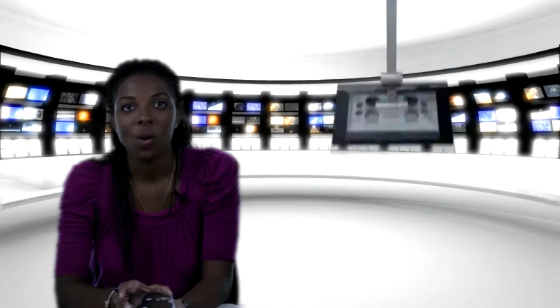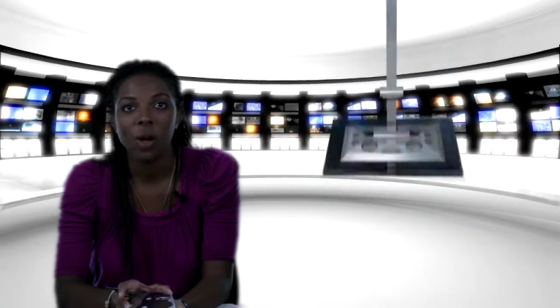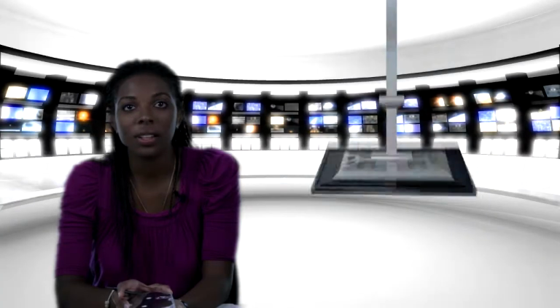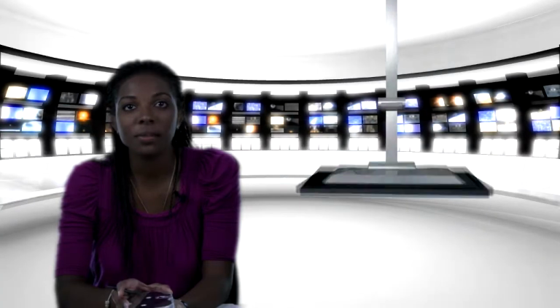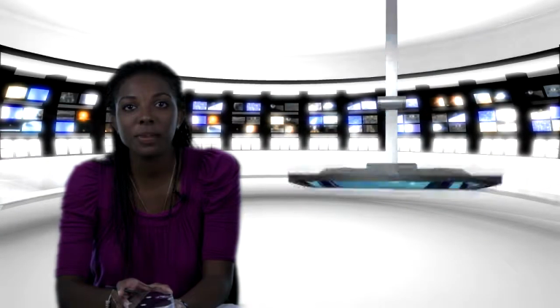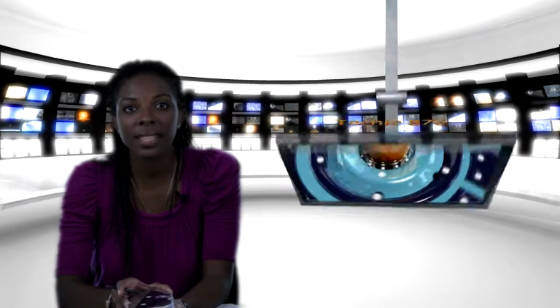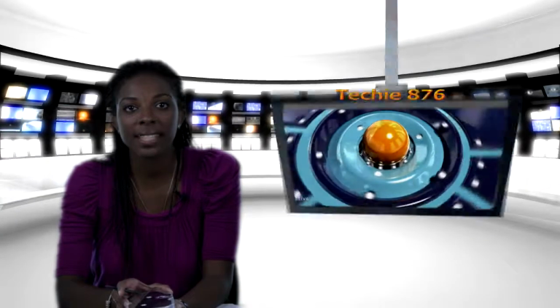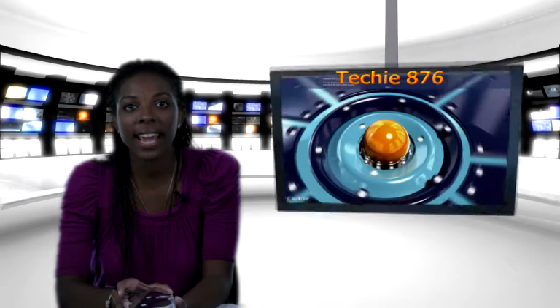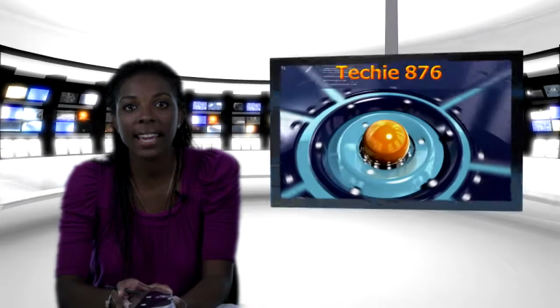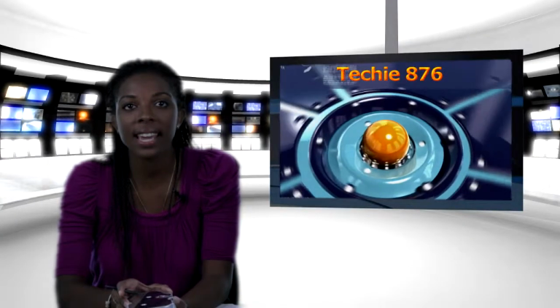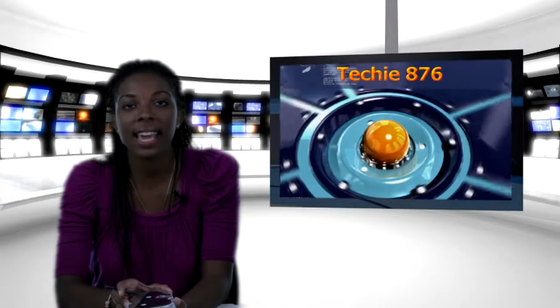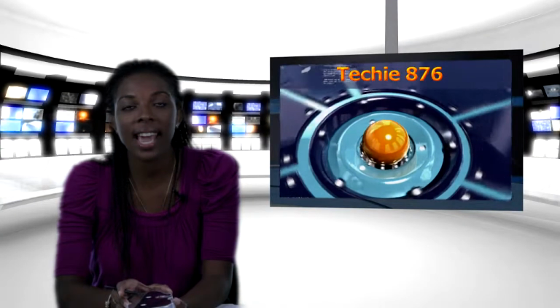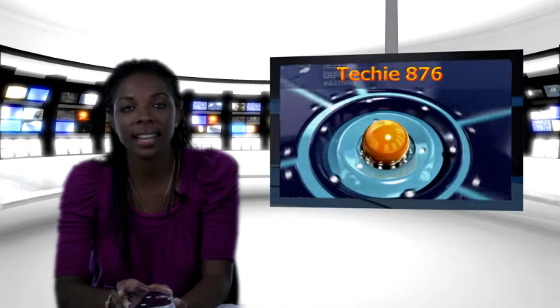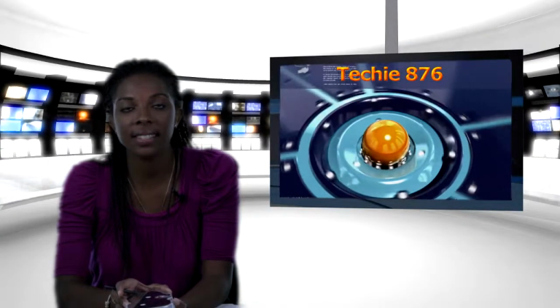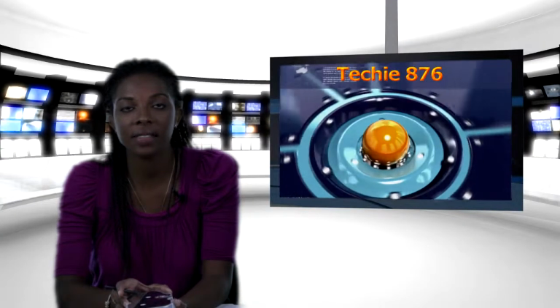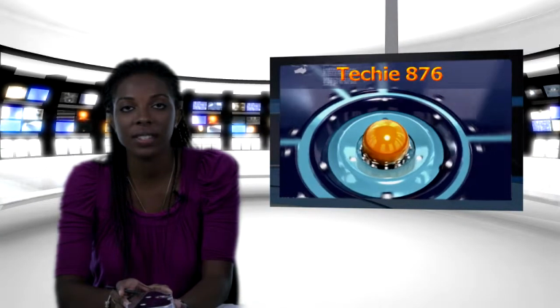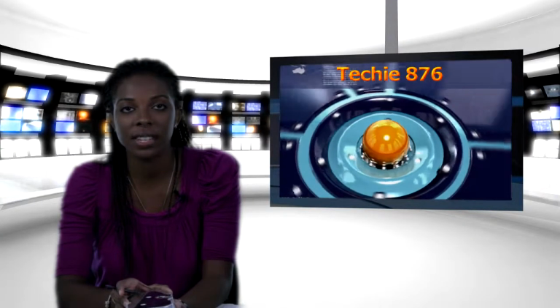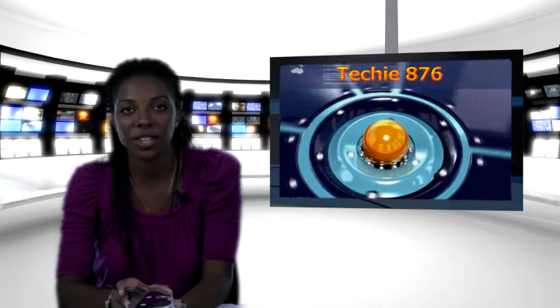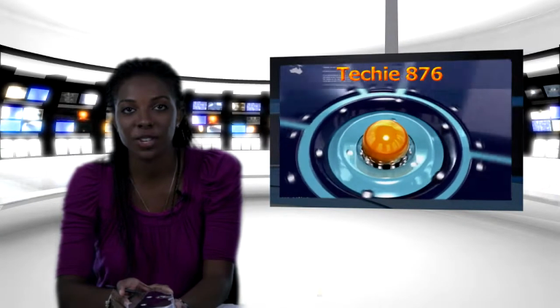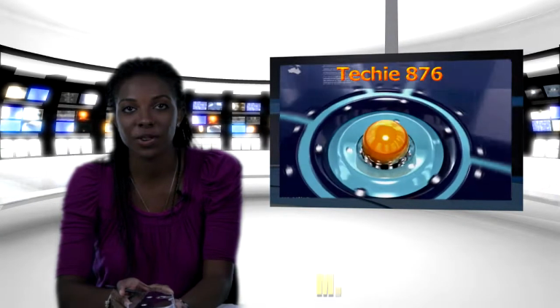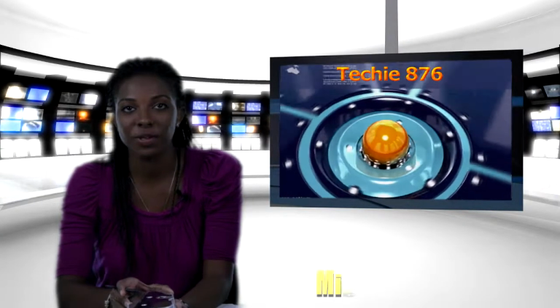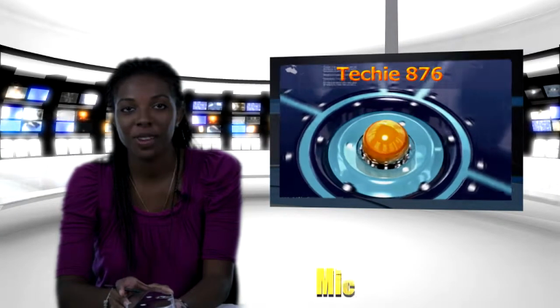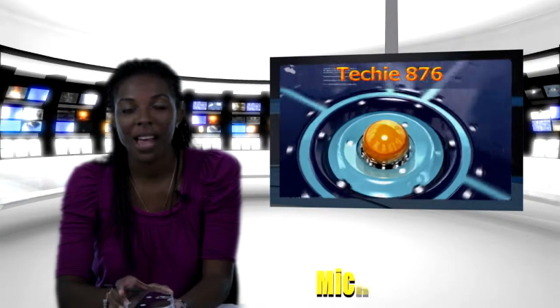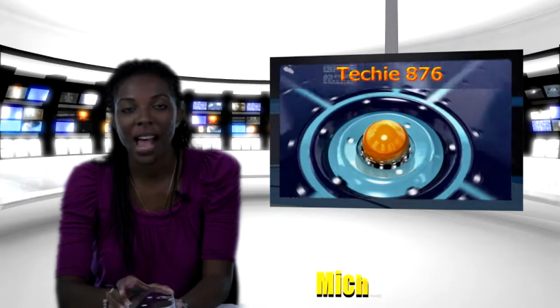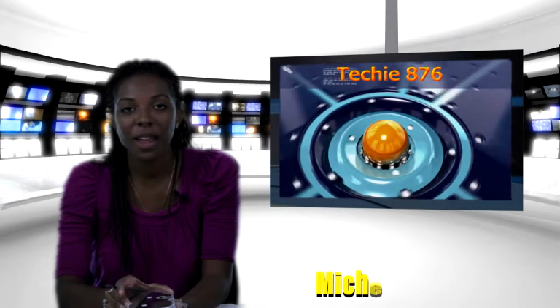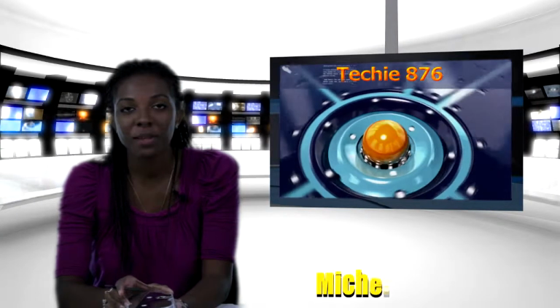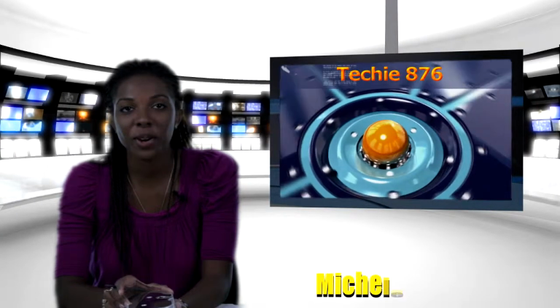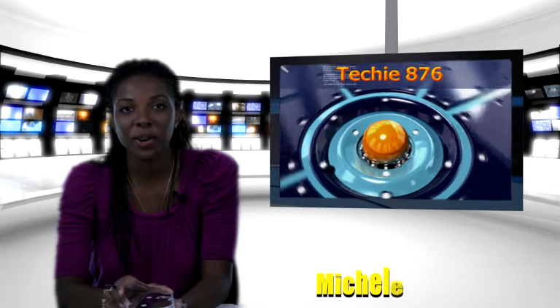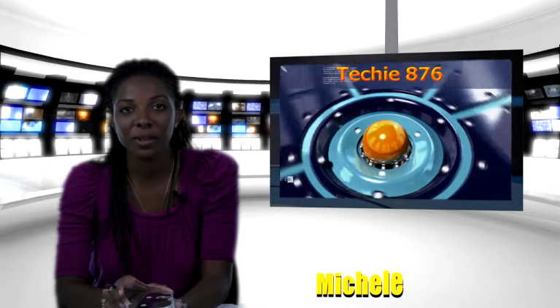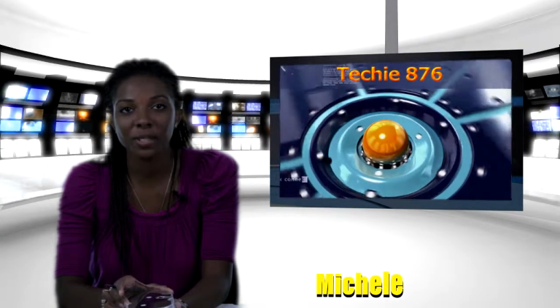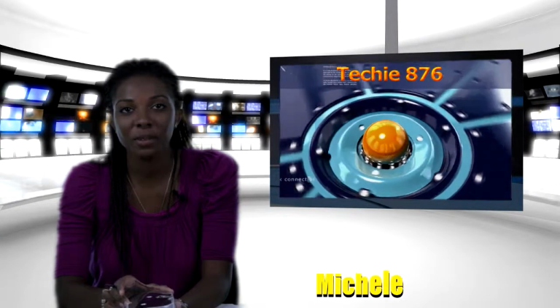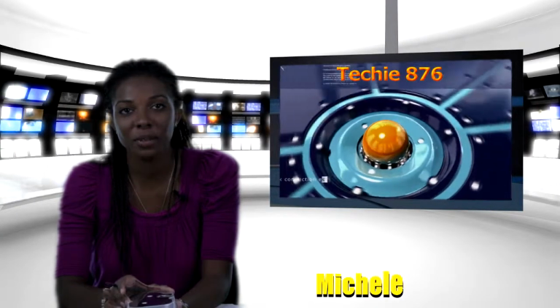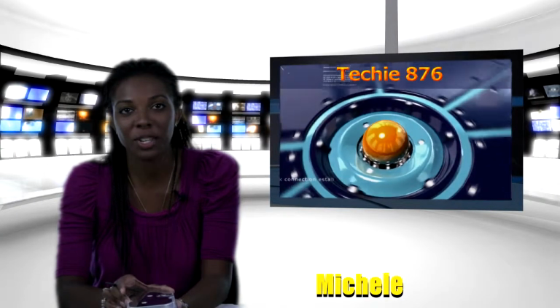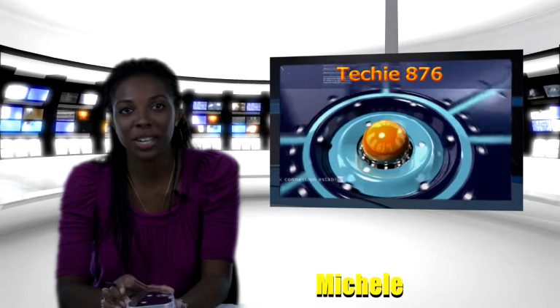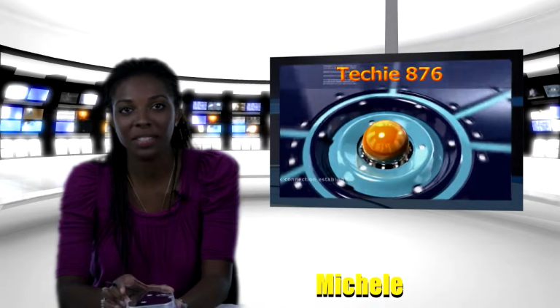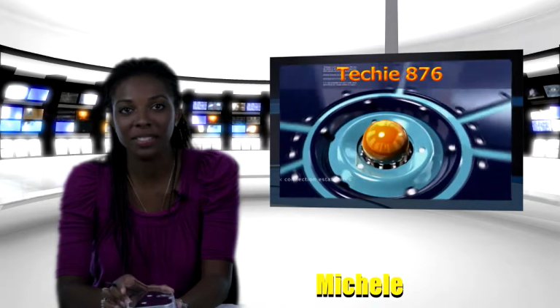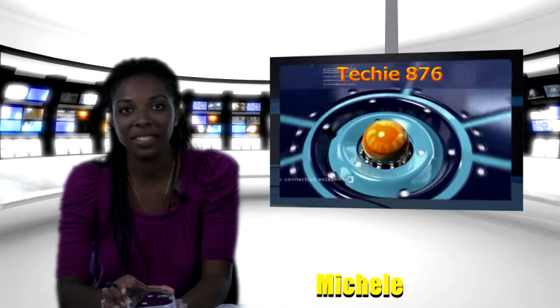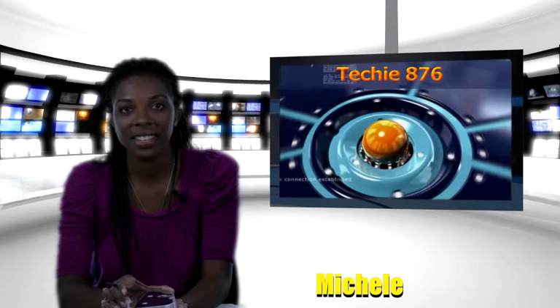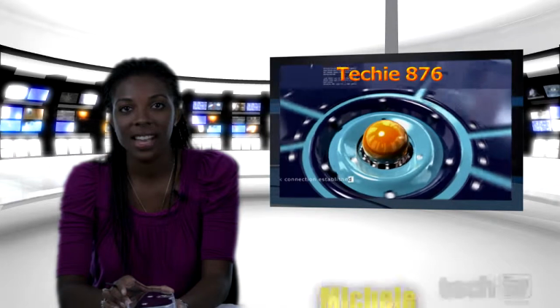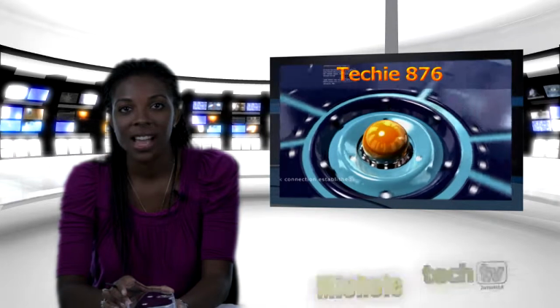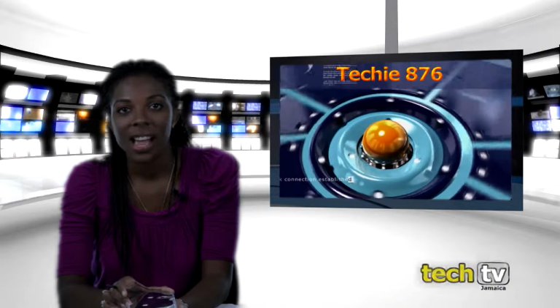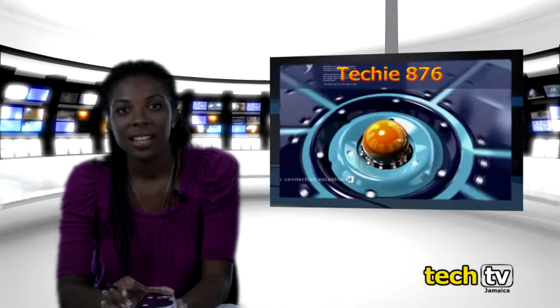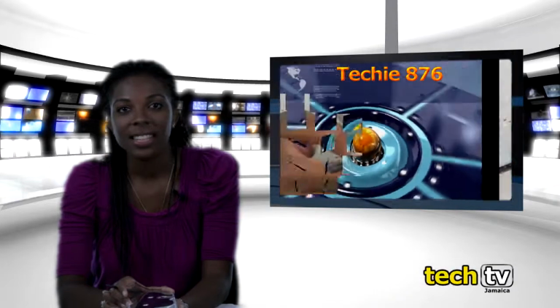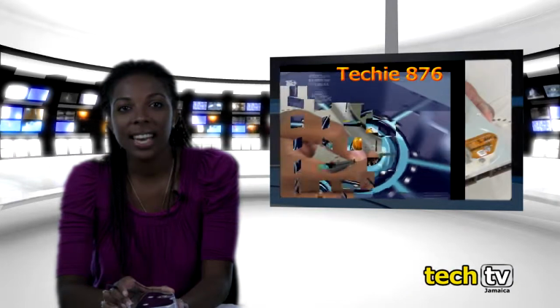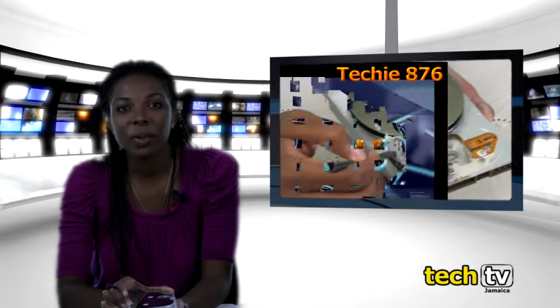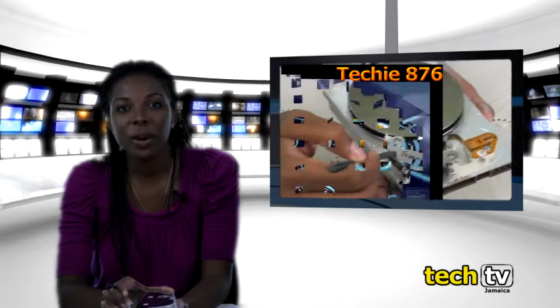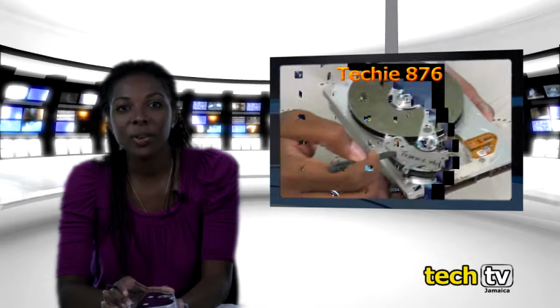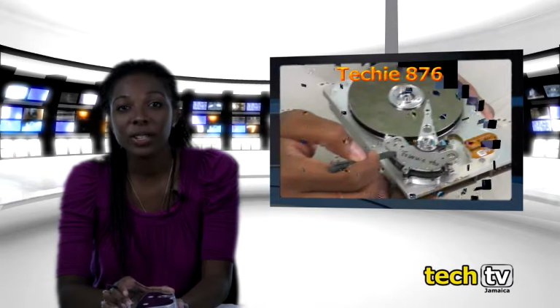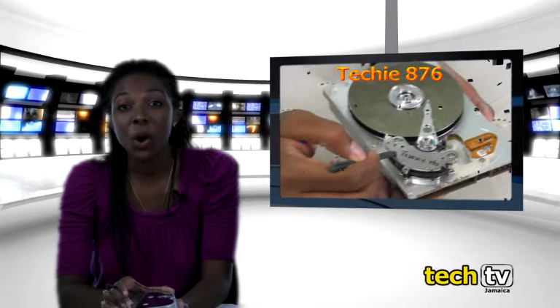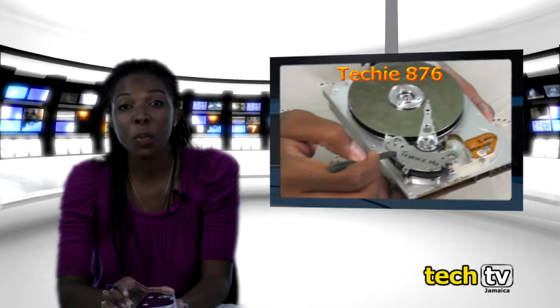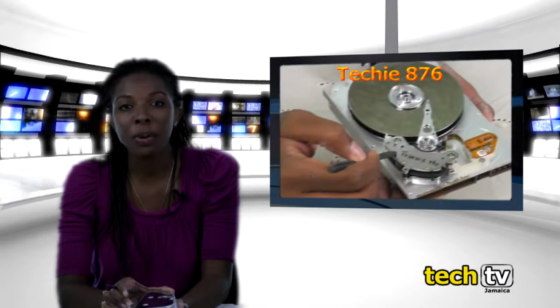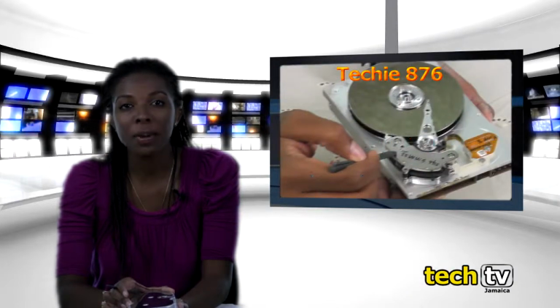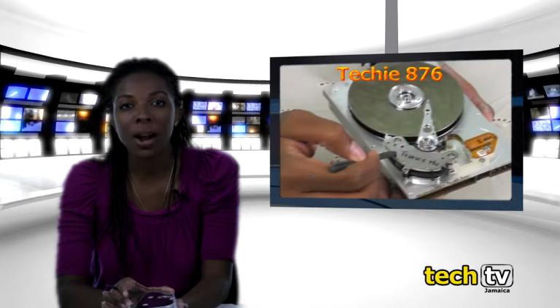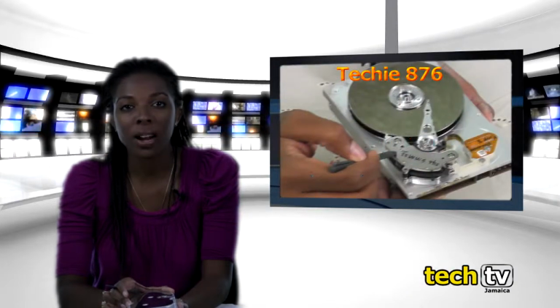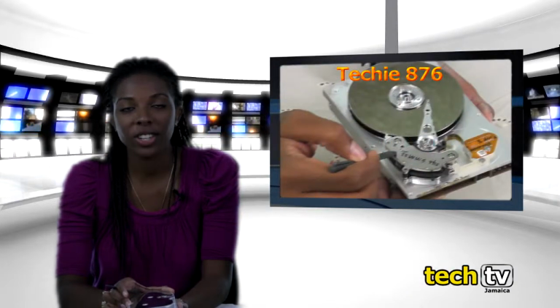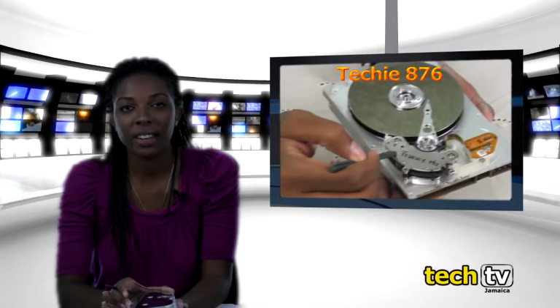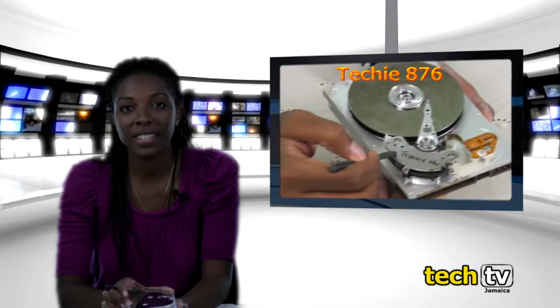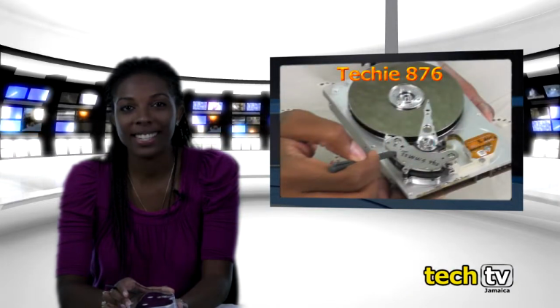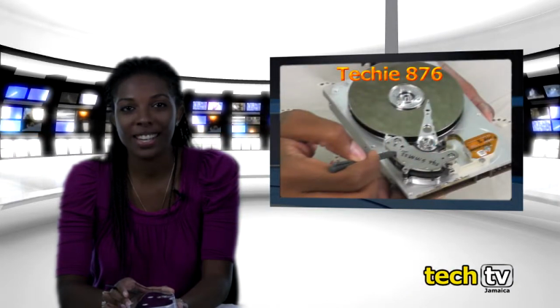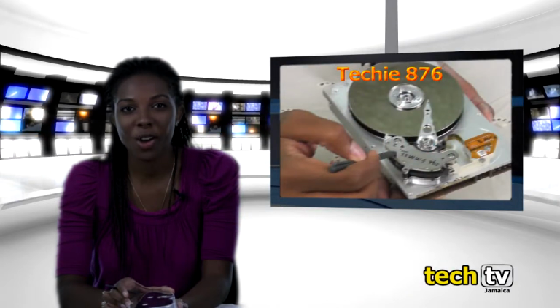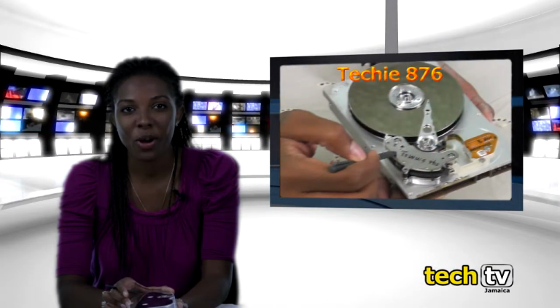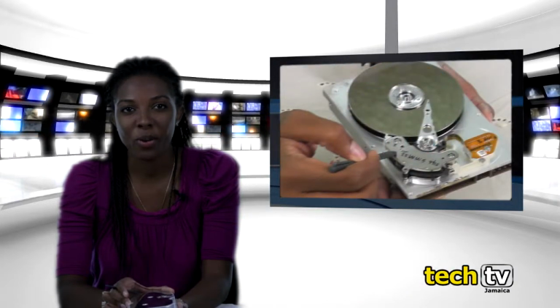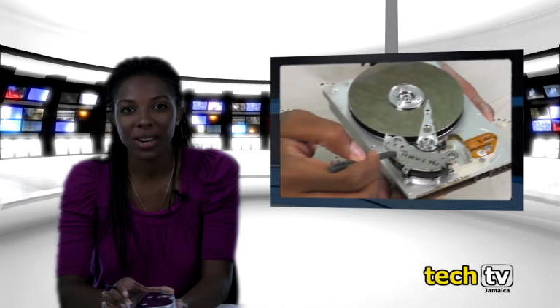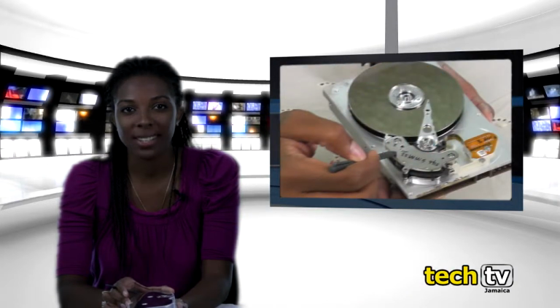Welcome to the Techie876 show. I am your host, Michelle. Today we are going to open up a hard drive and see how it works.